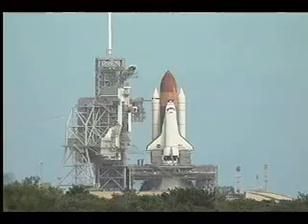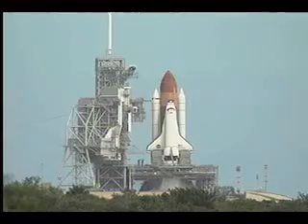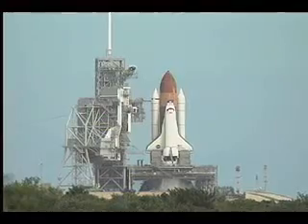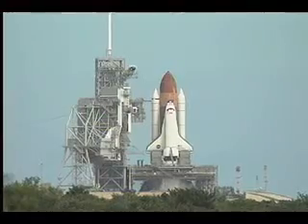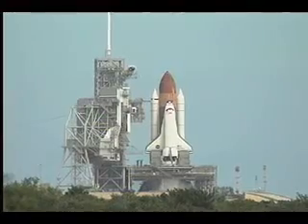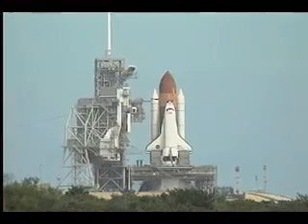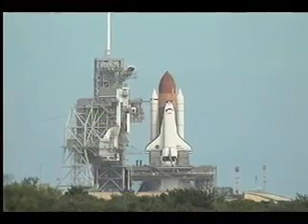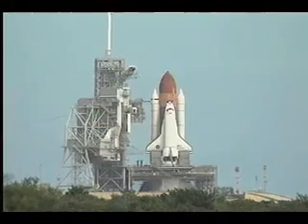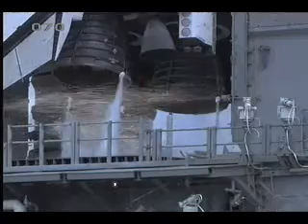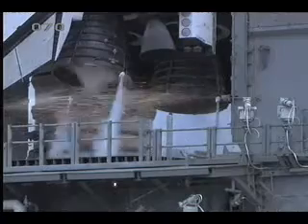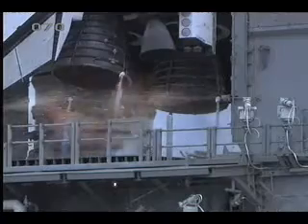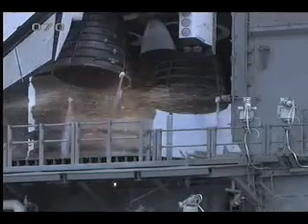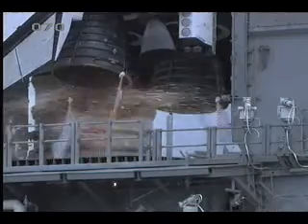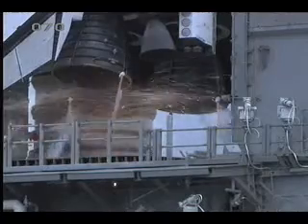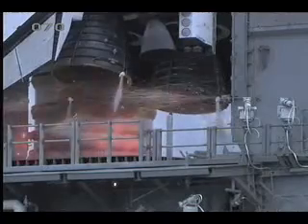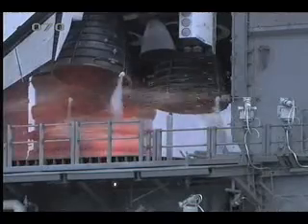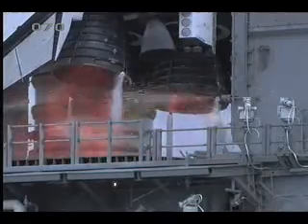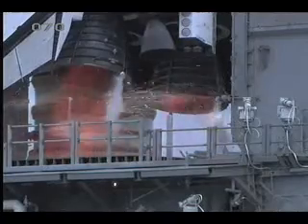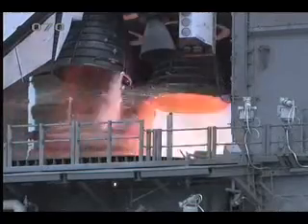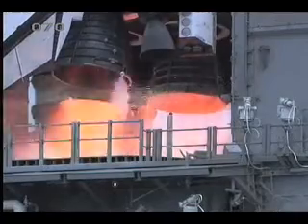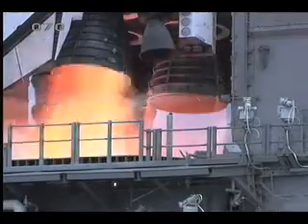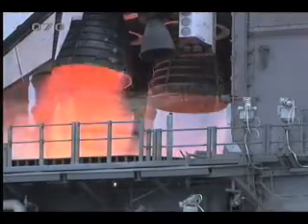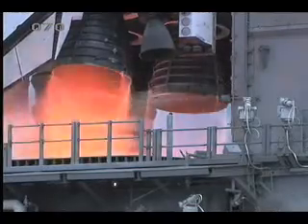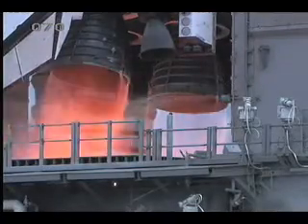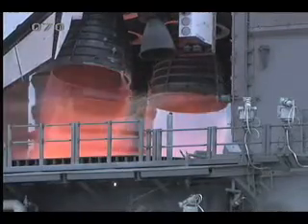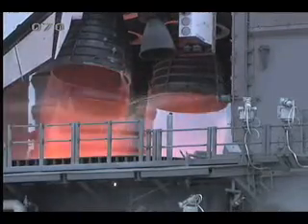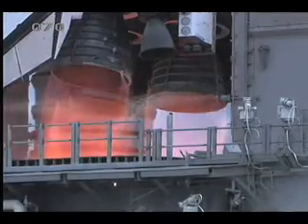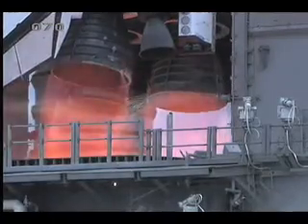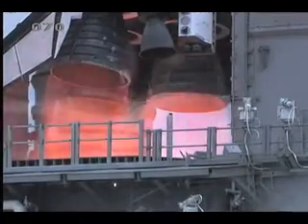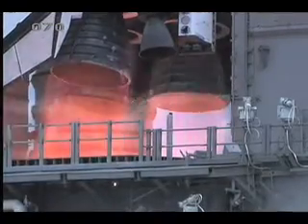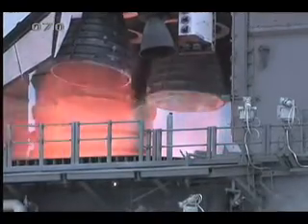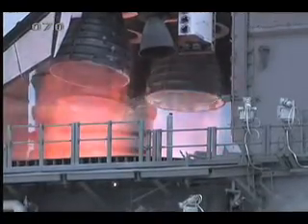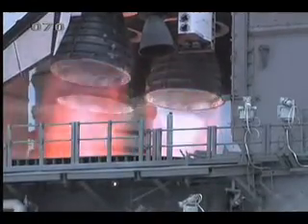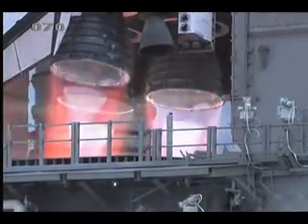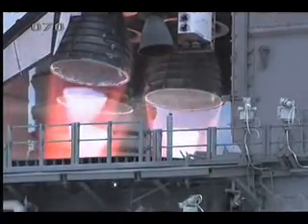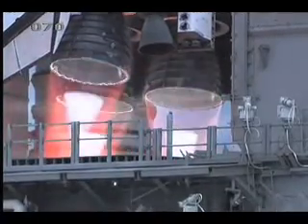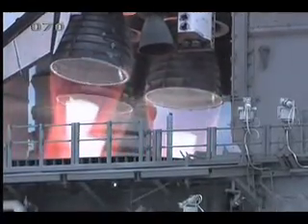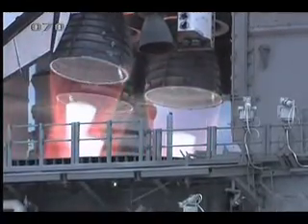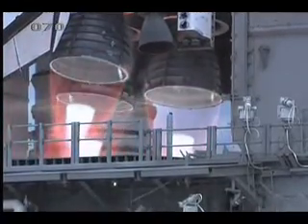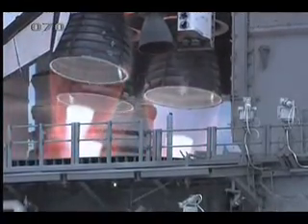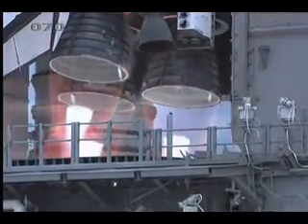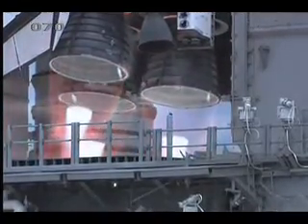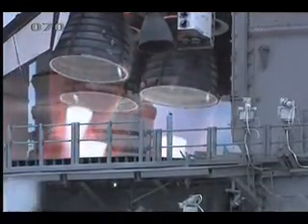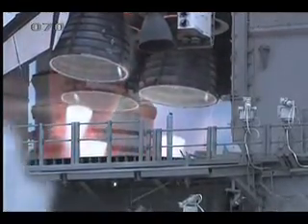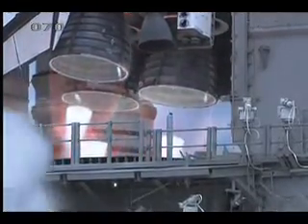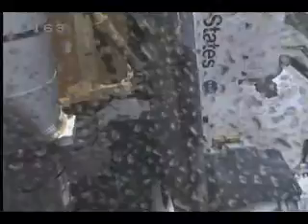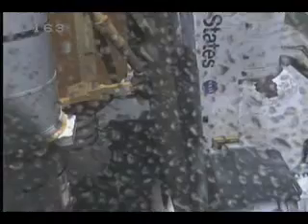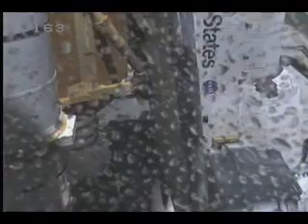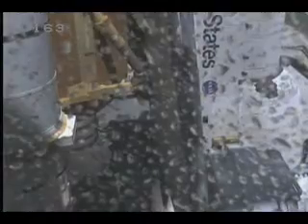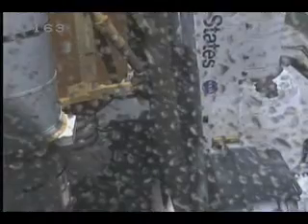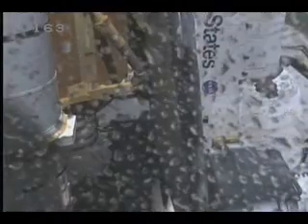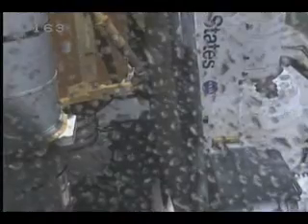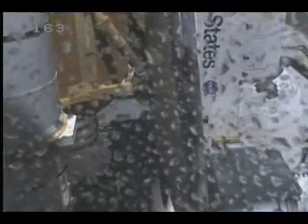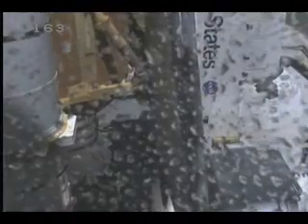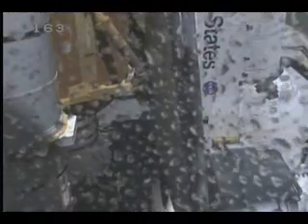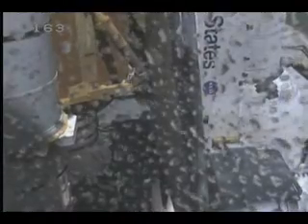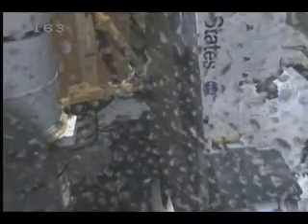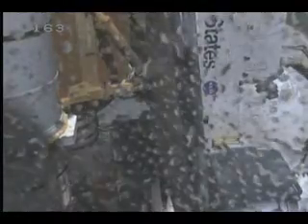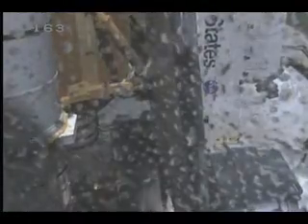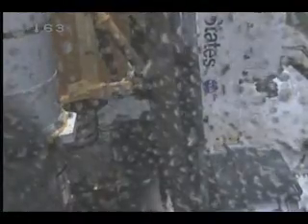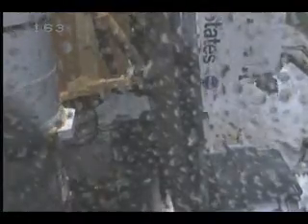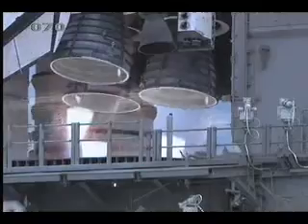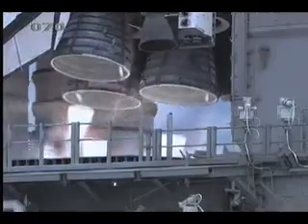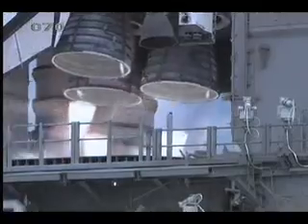T-minus 5, 4, 3, 2, 1. Booster ignition.